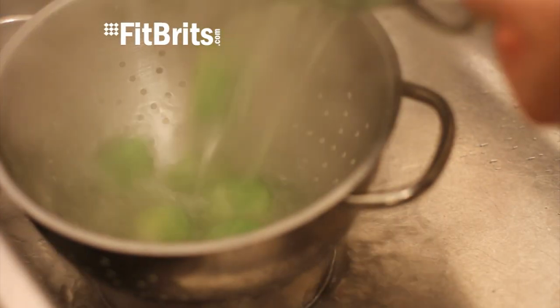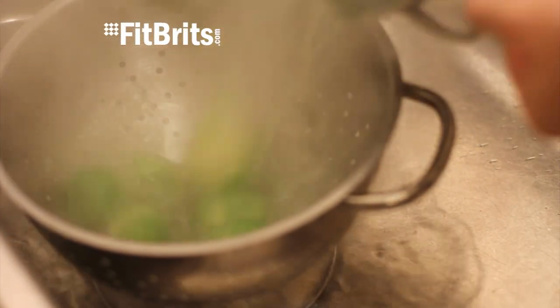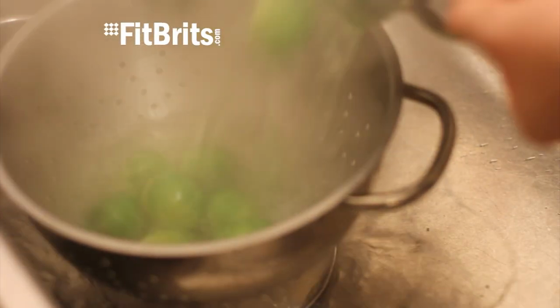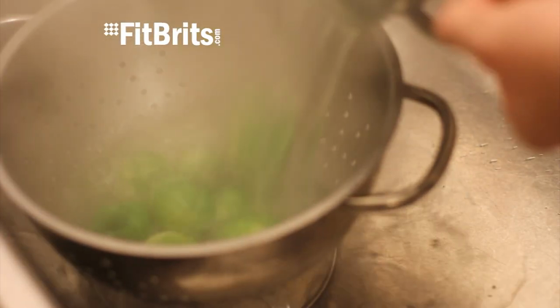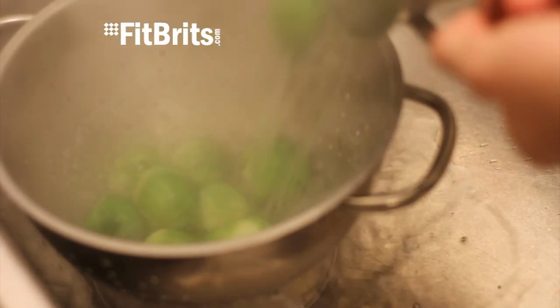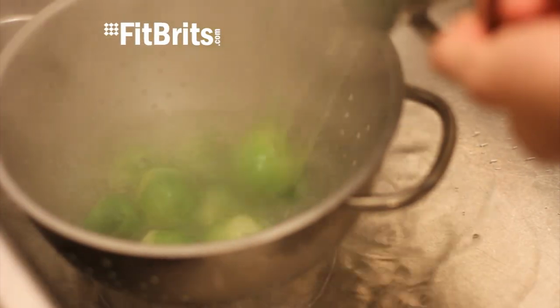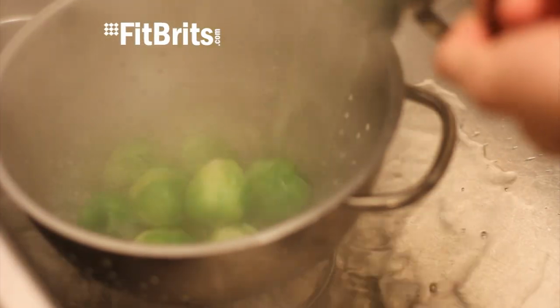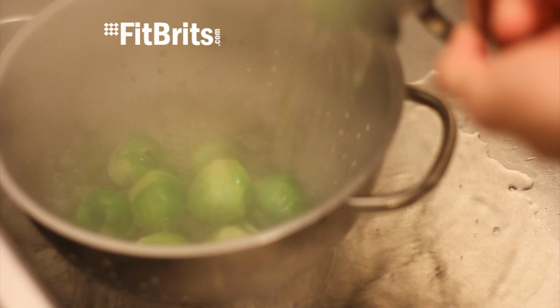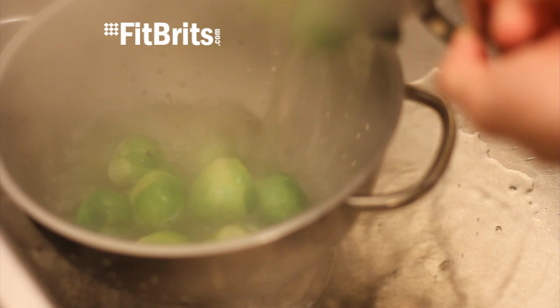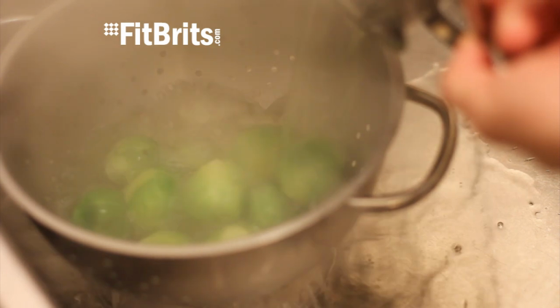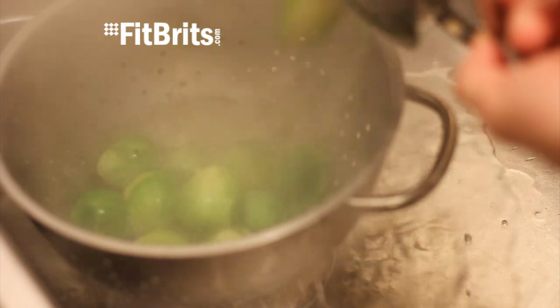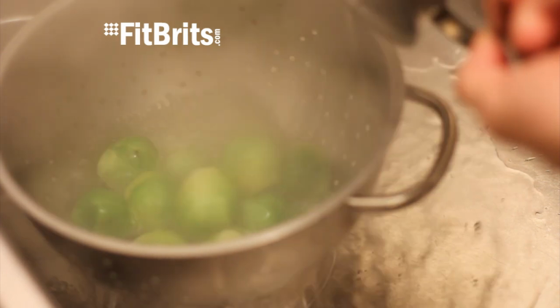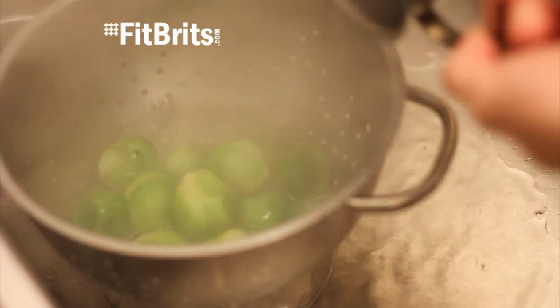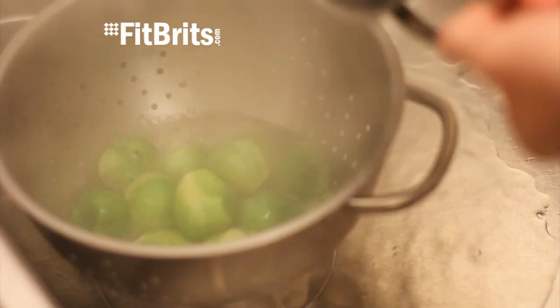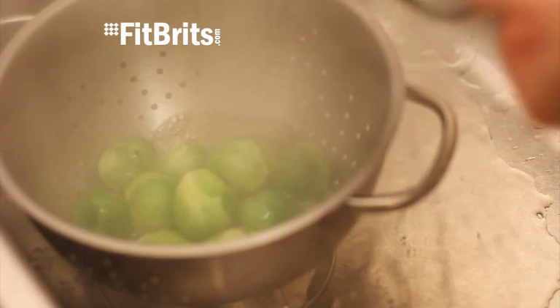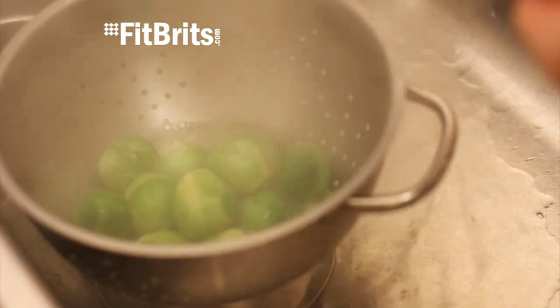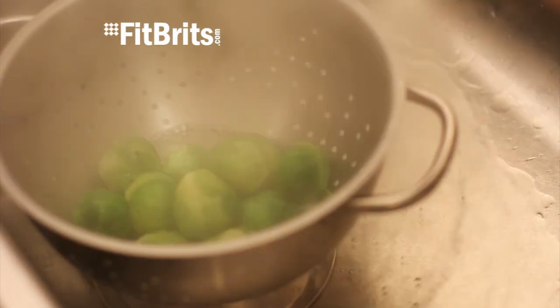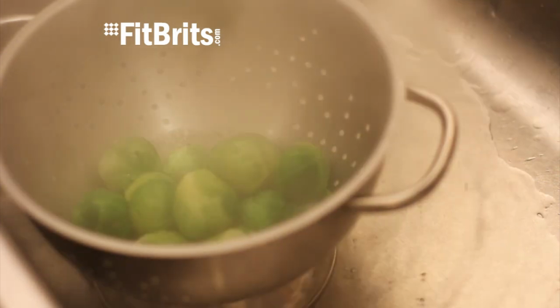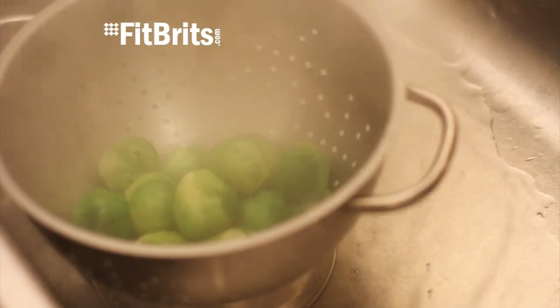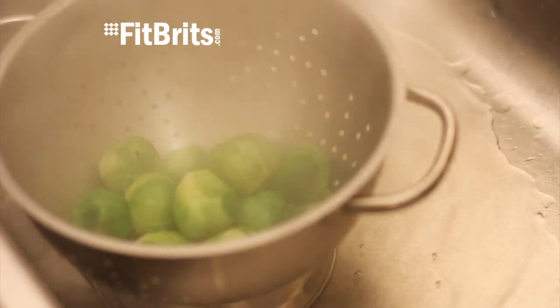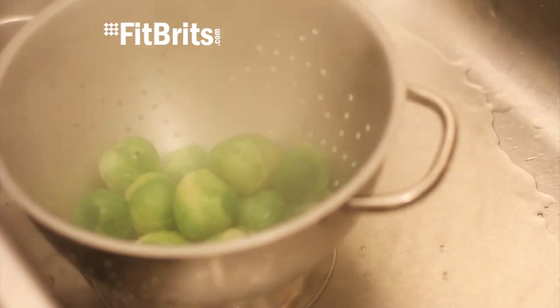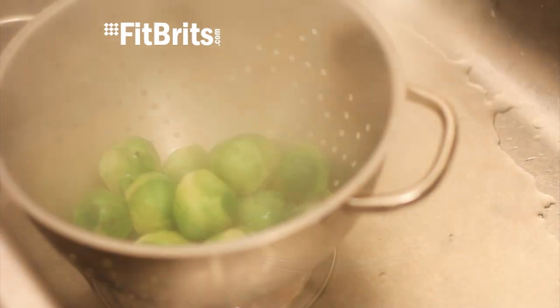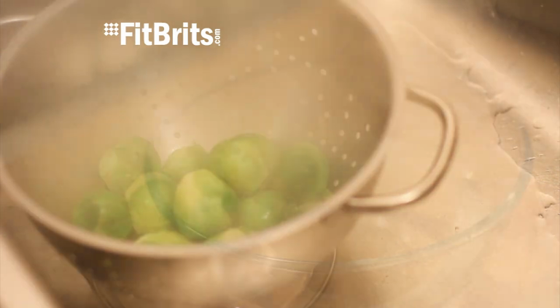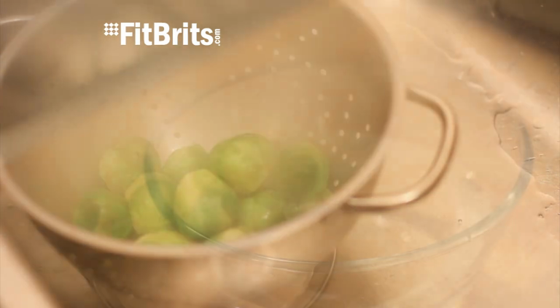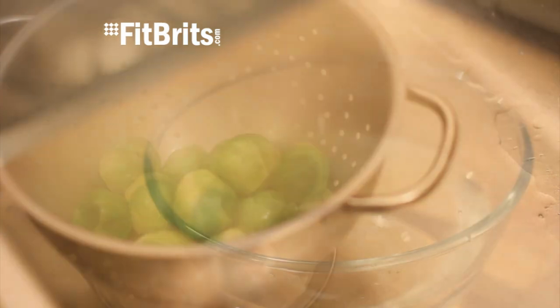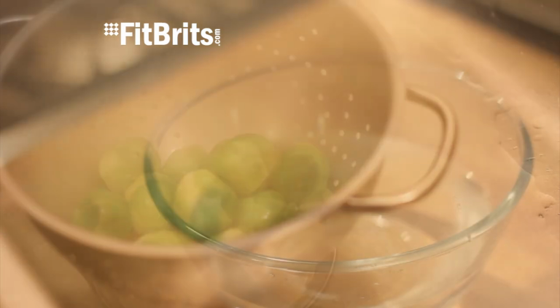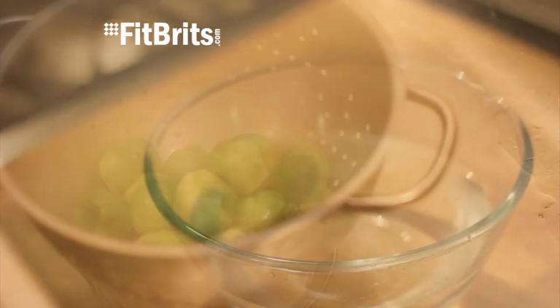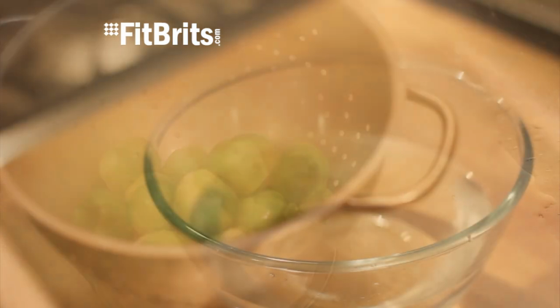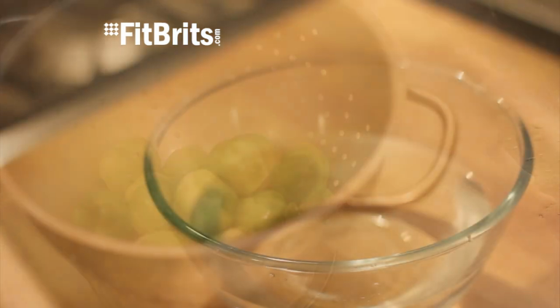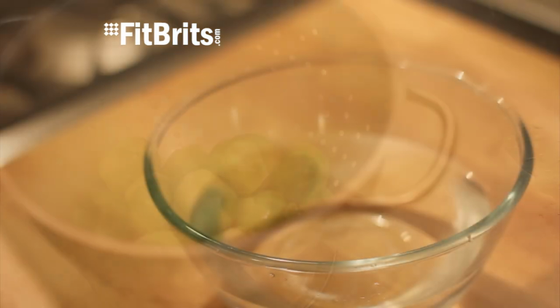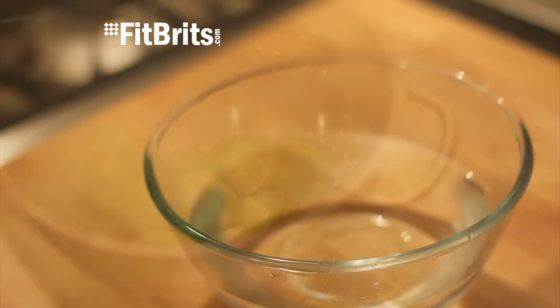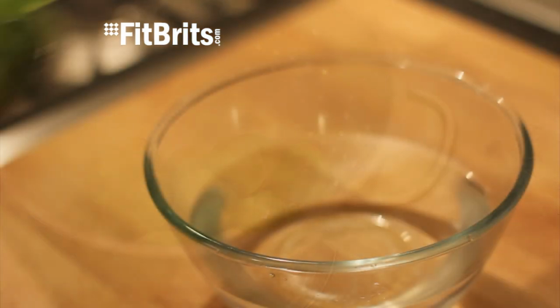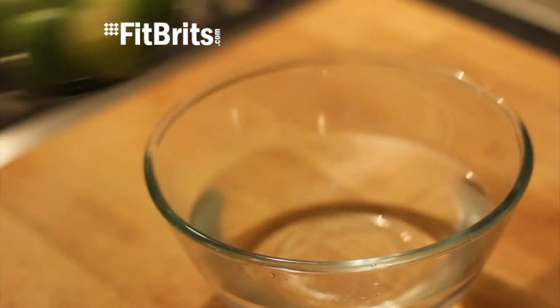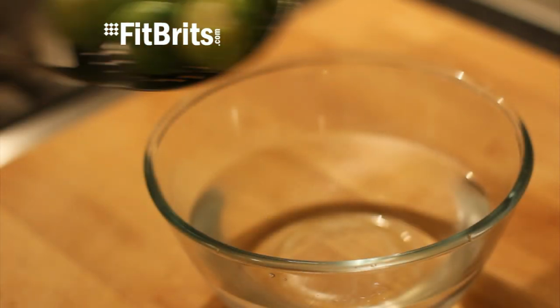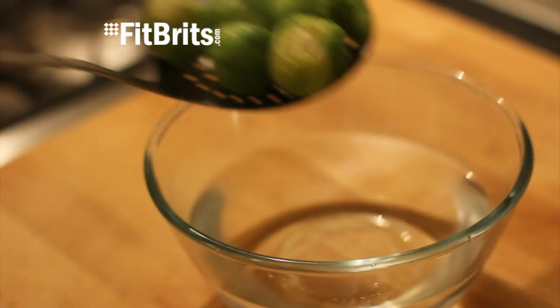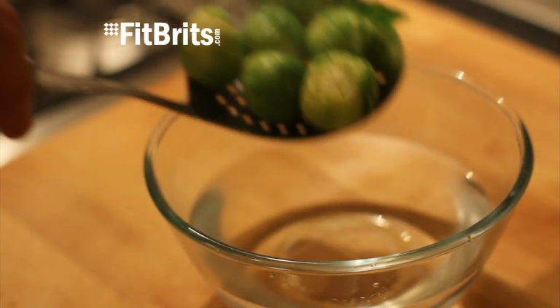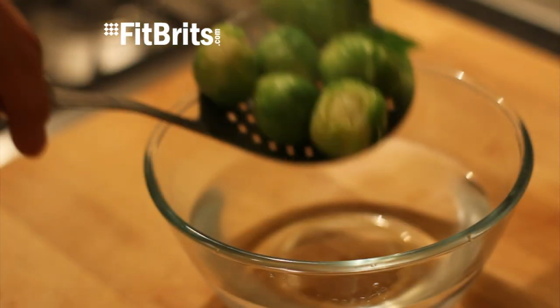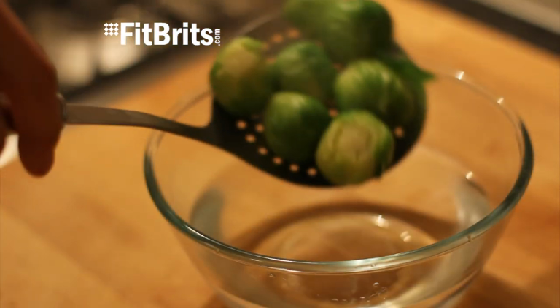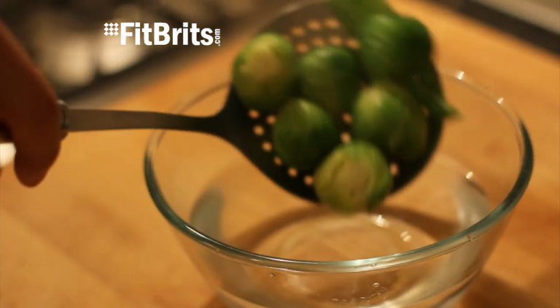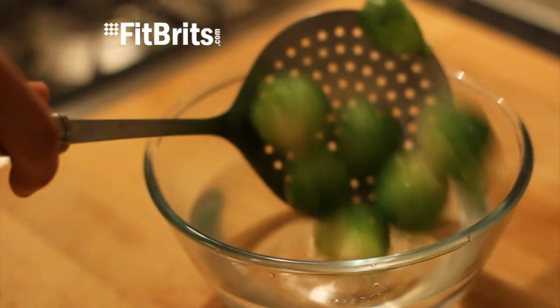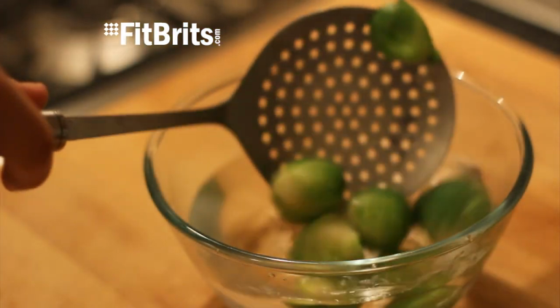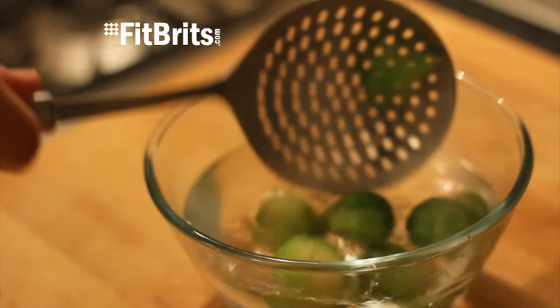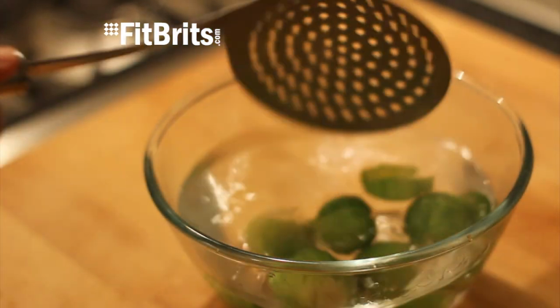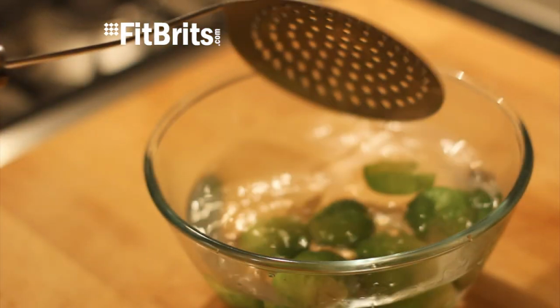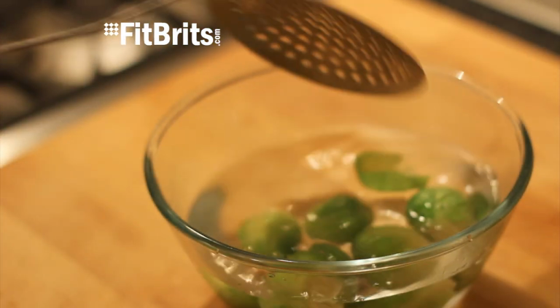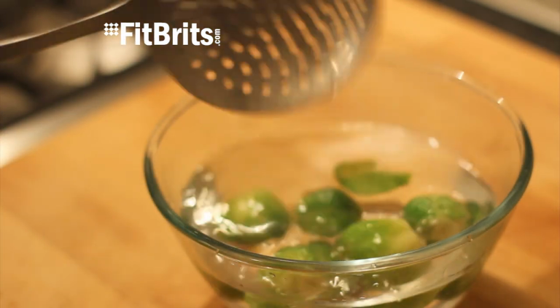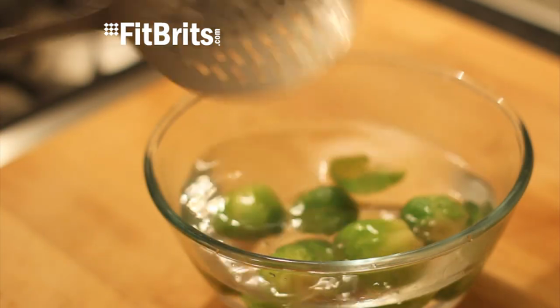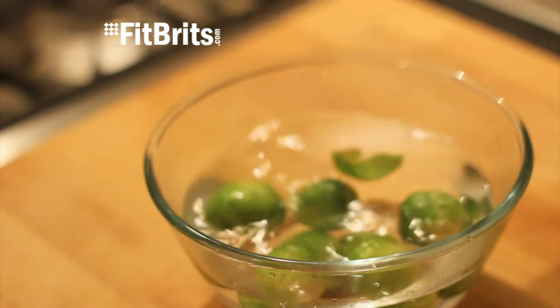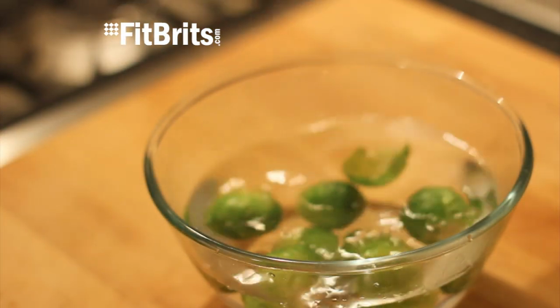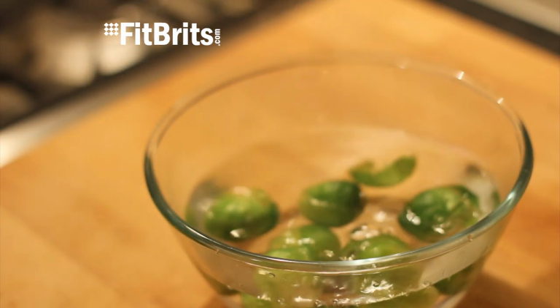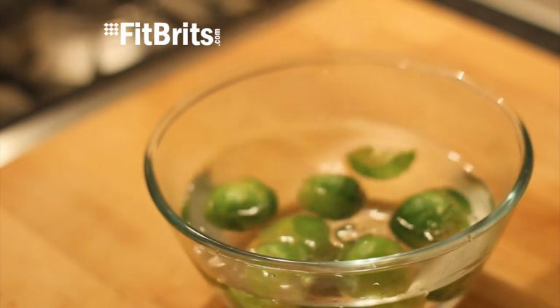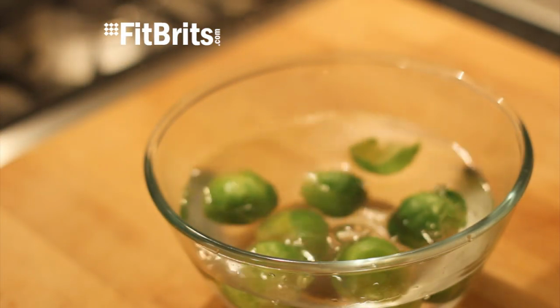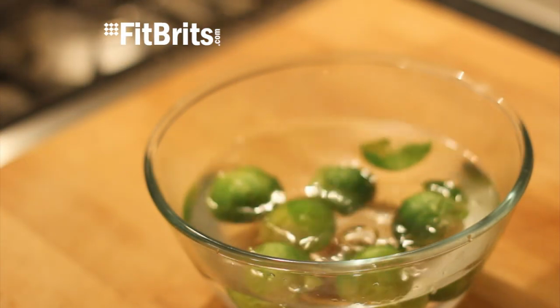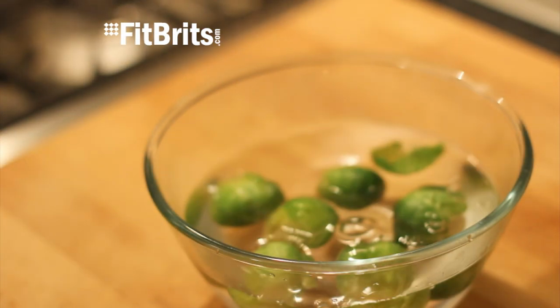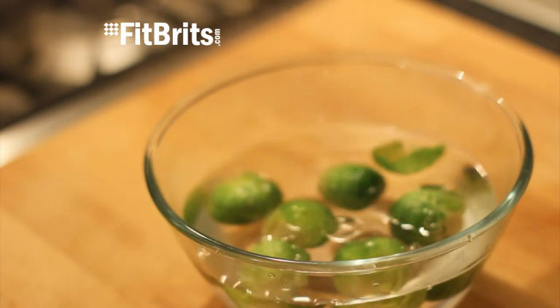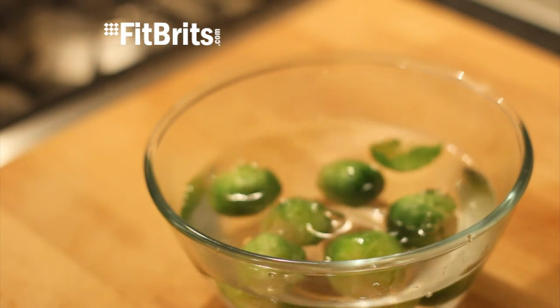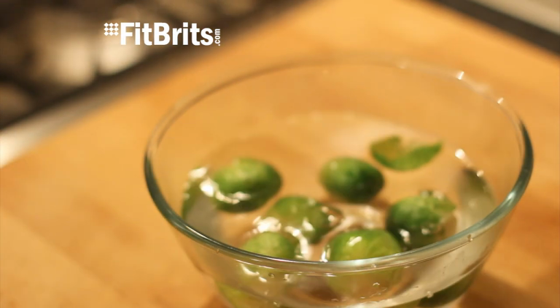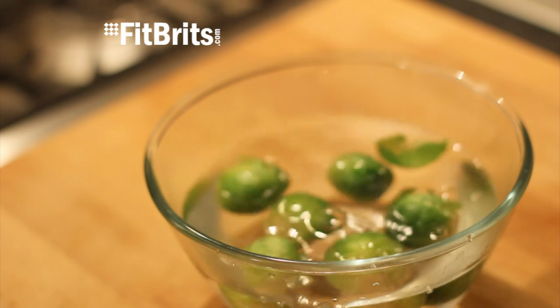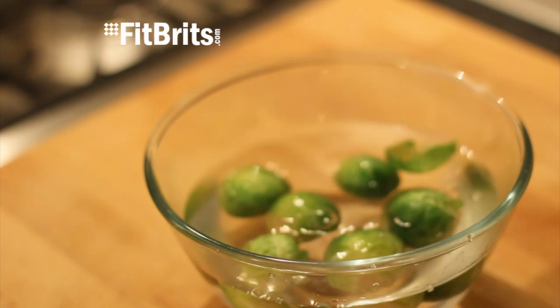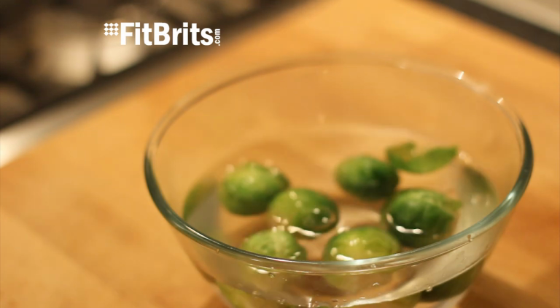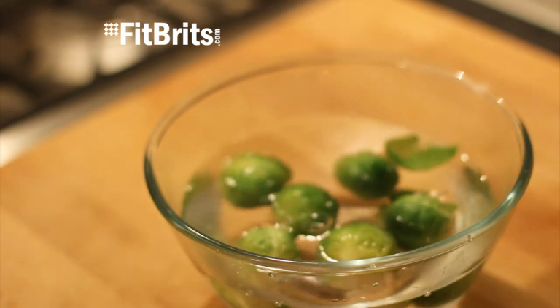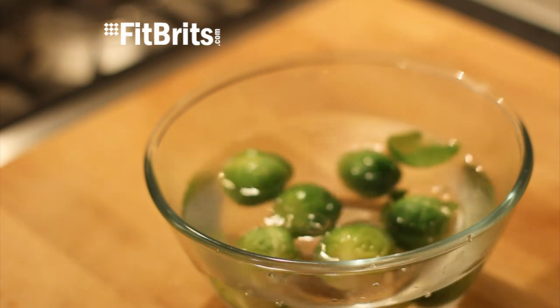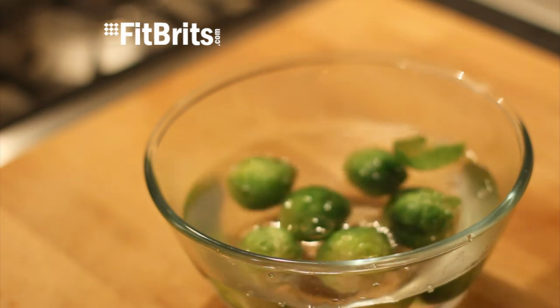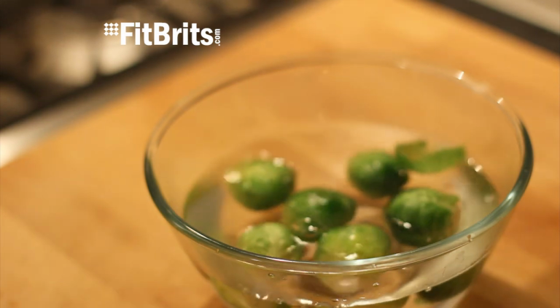After the three minutes, throw them in a colander and then let them drain, and then put them in a bowl of cold water because that helps to keep them green.